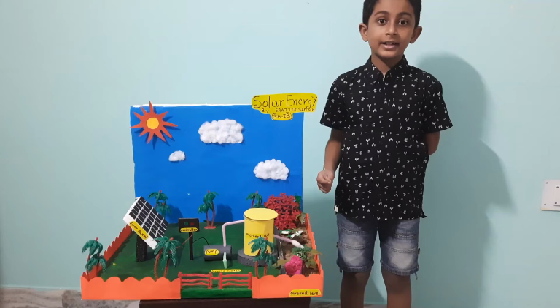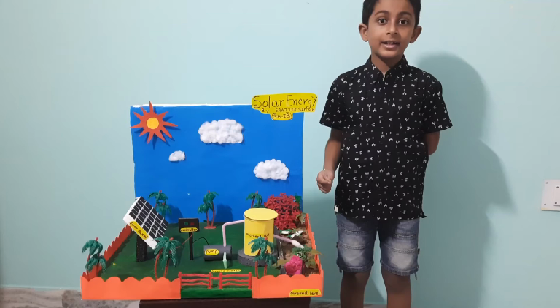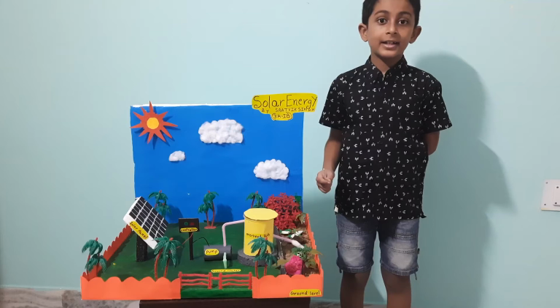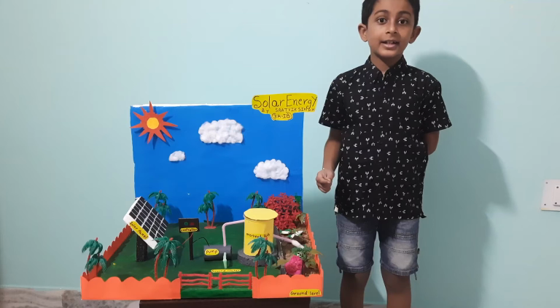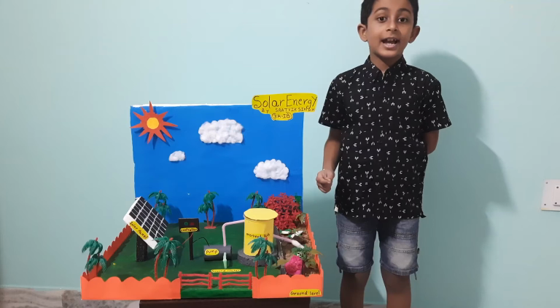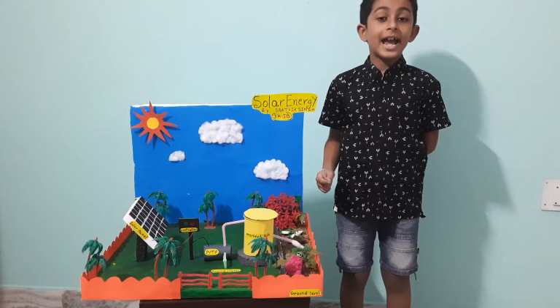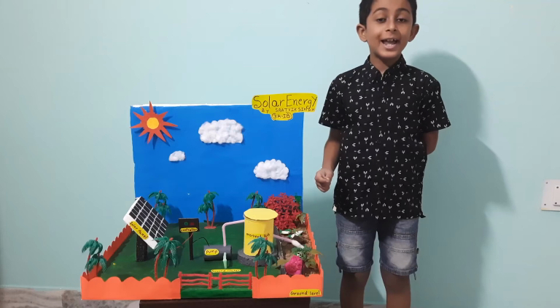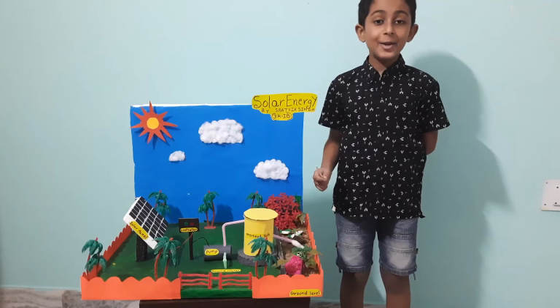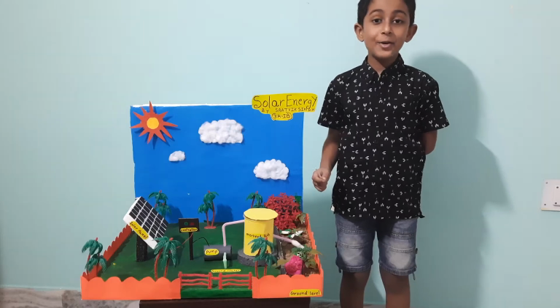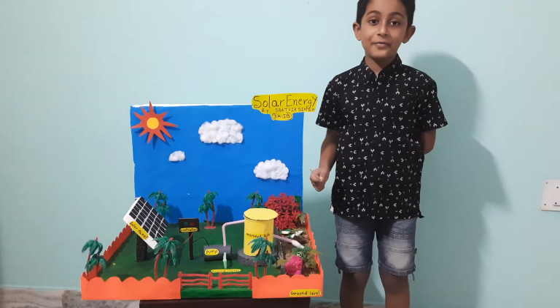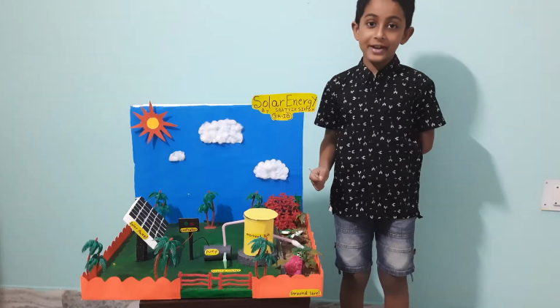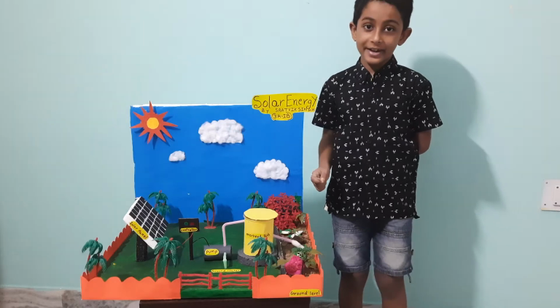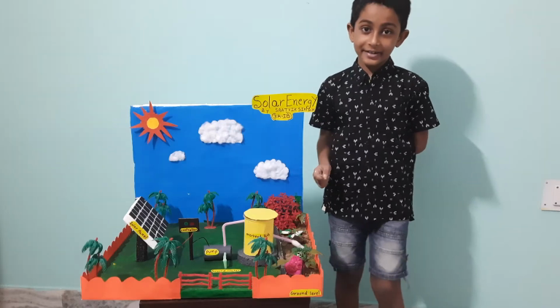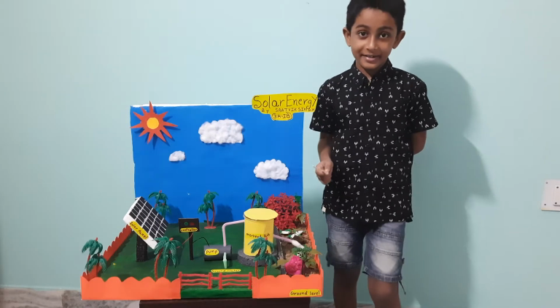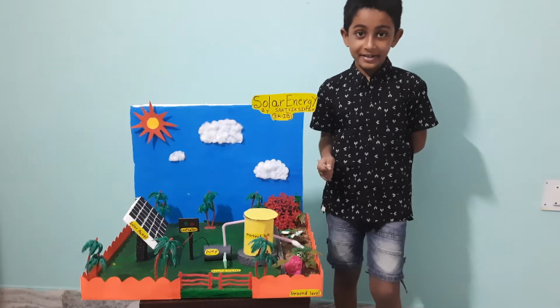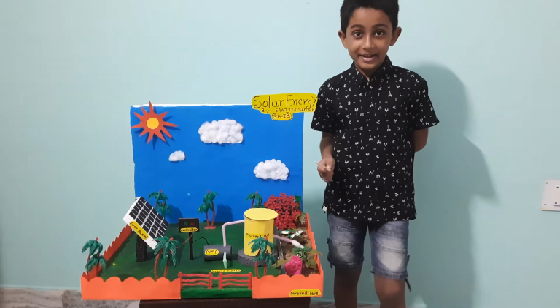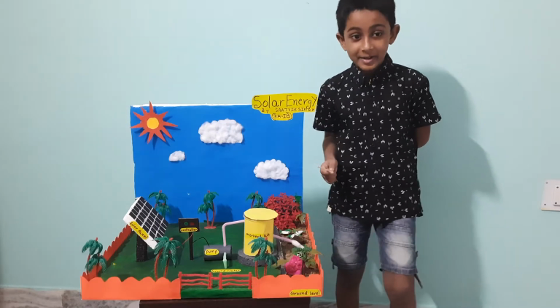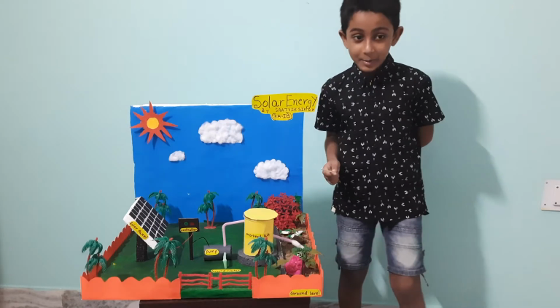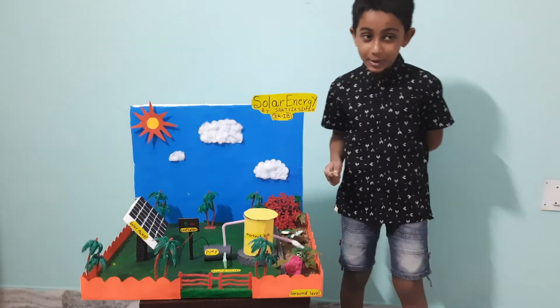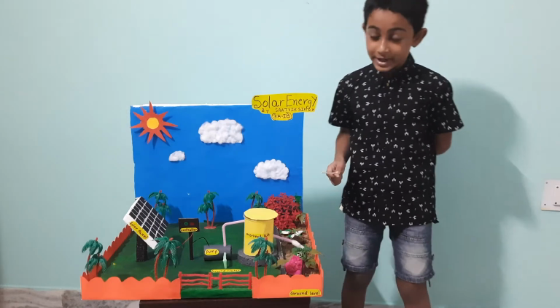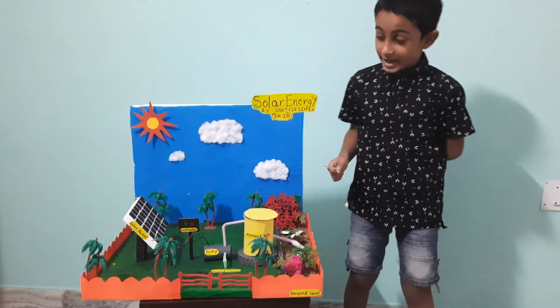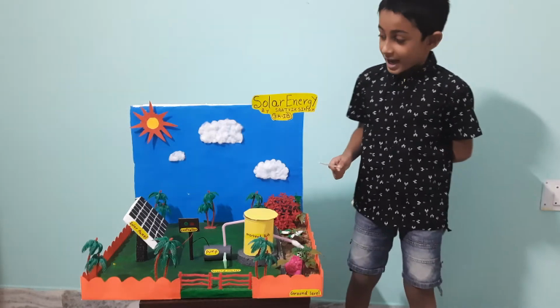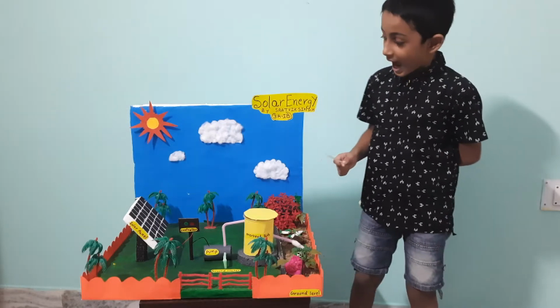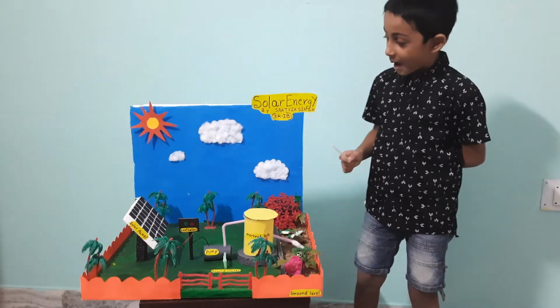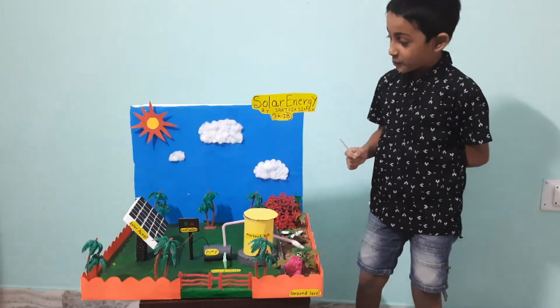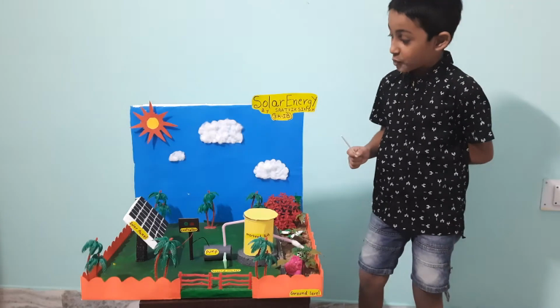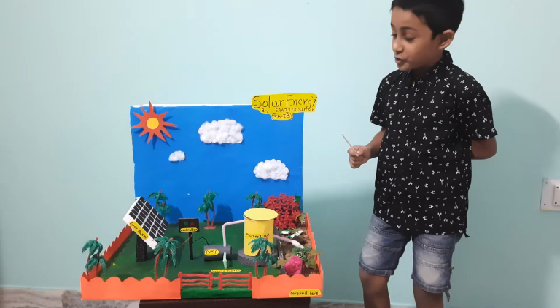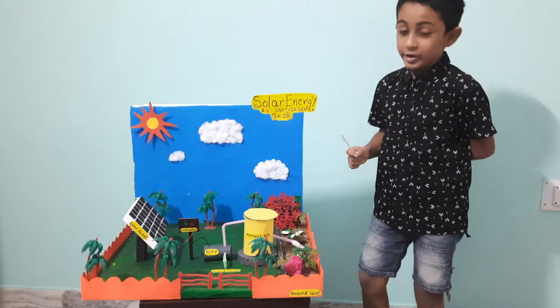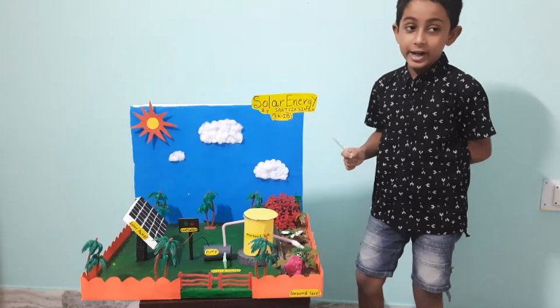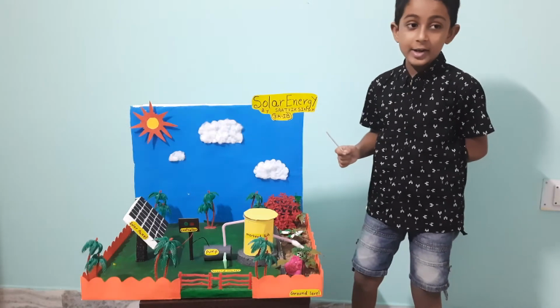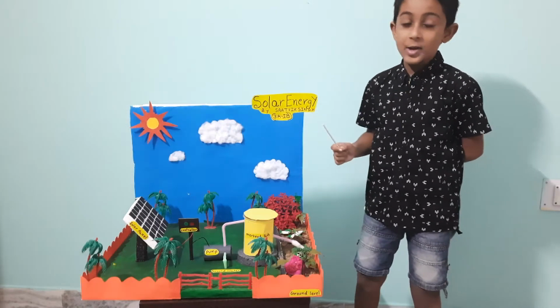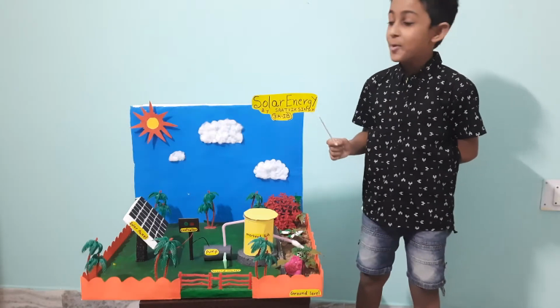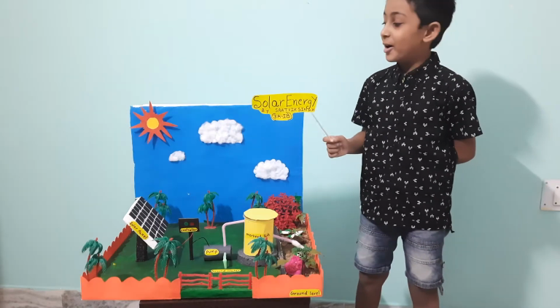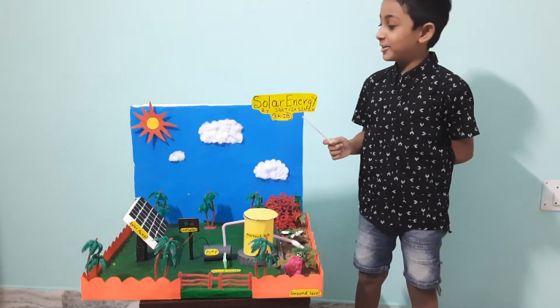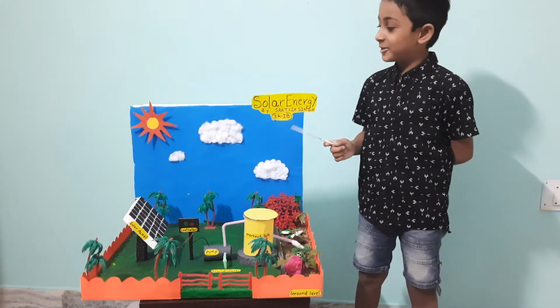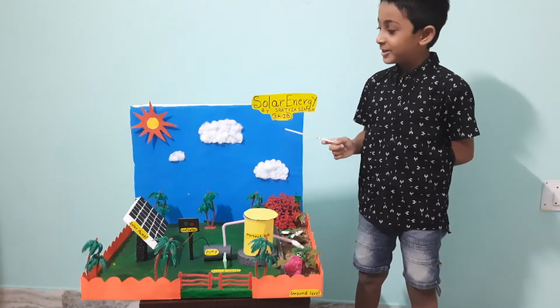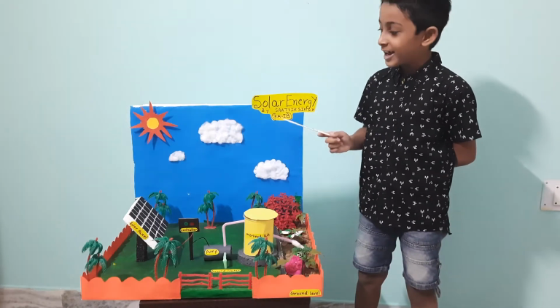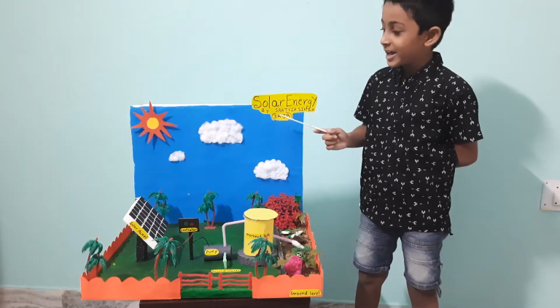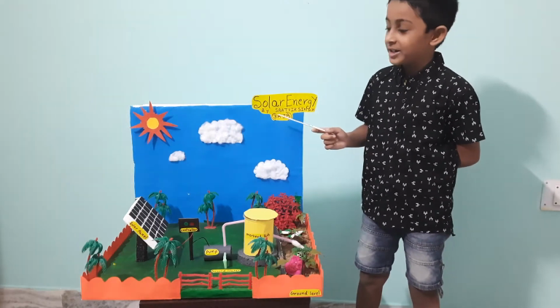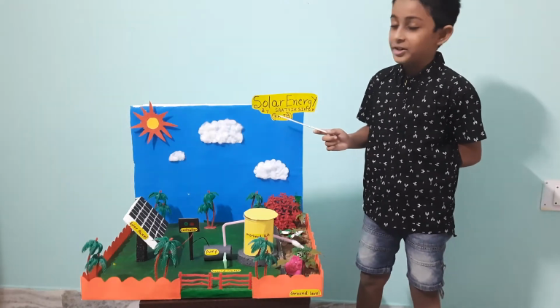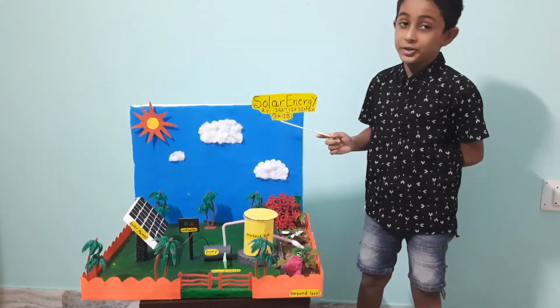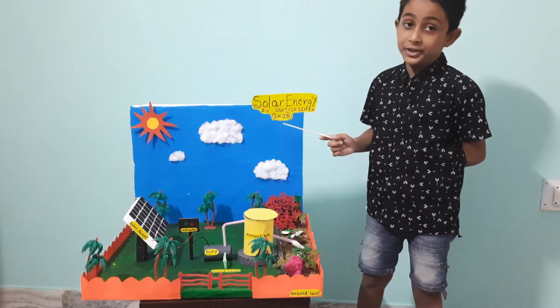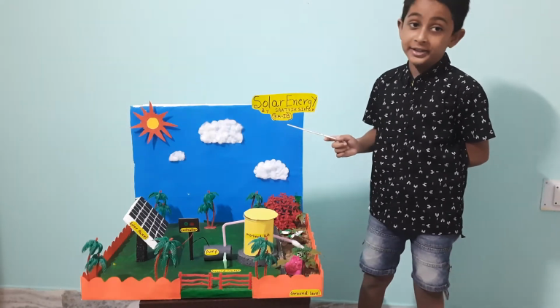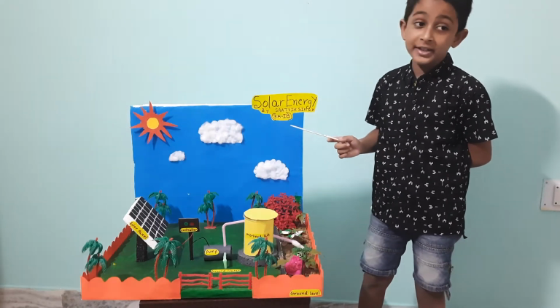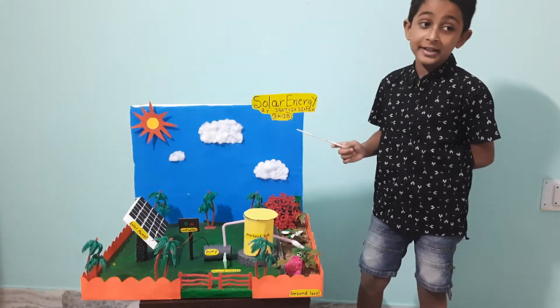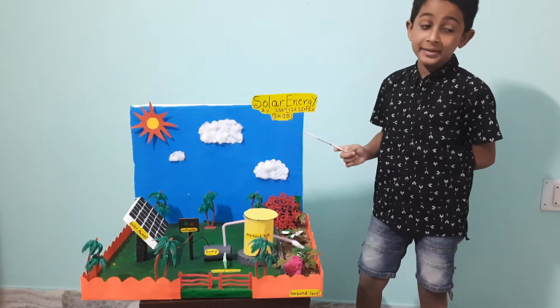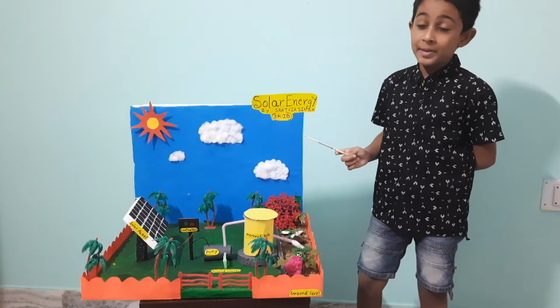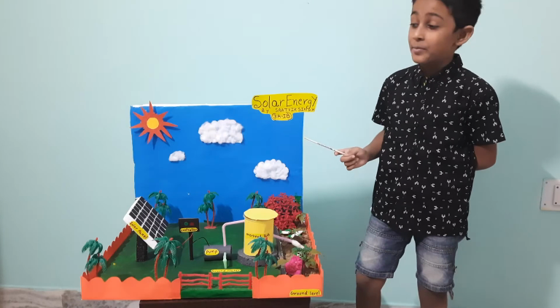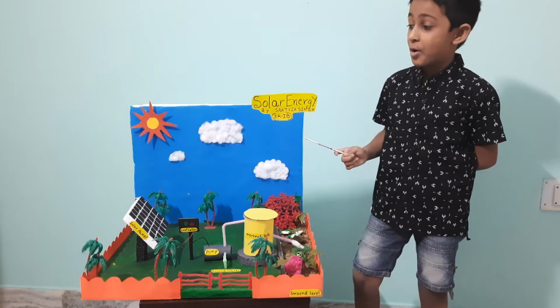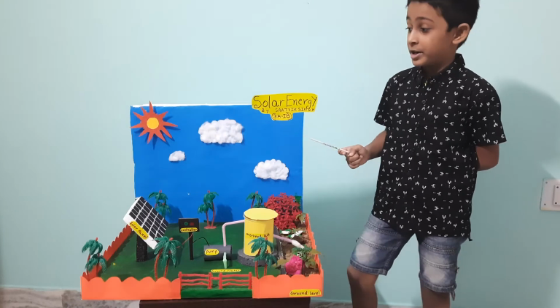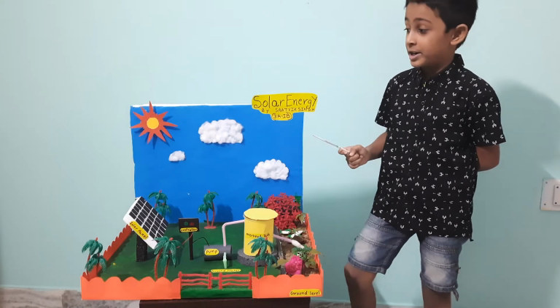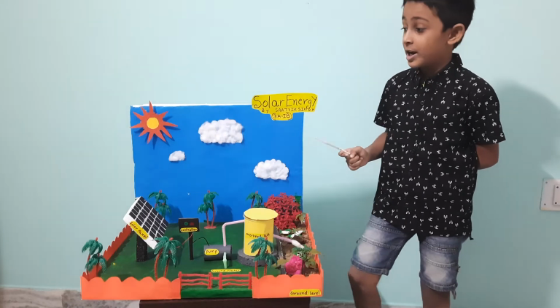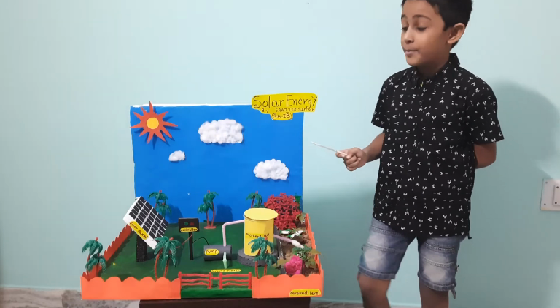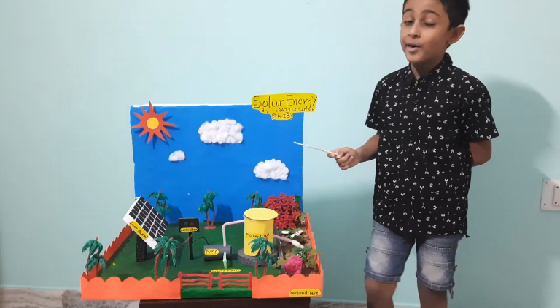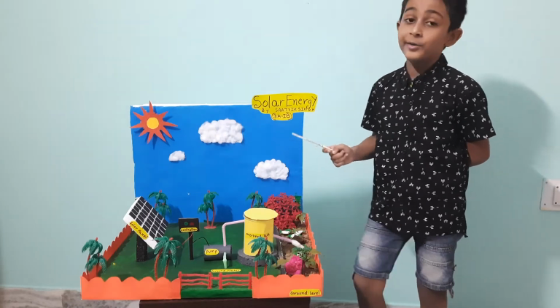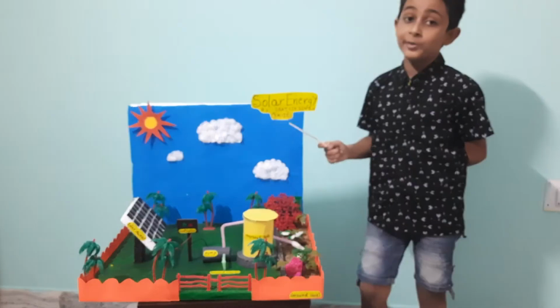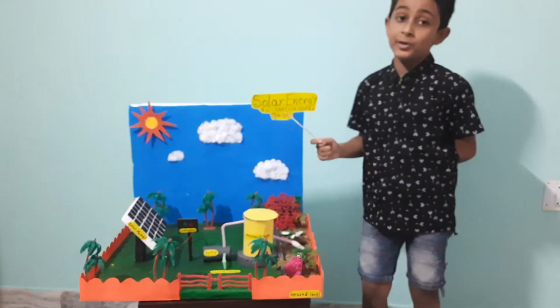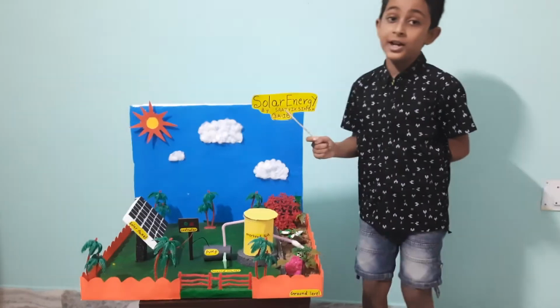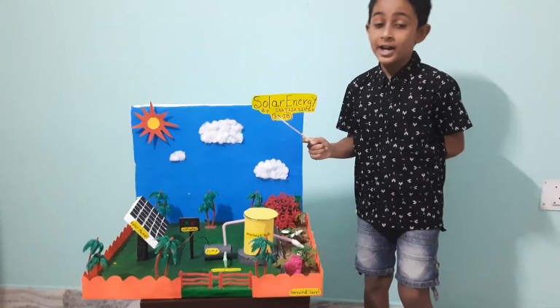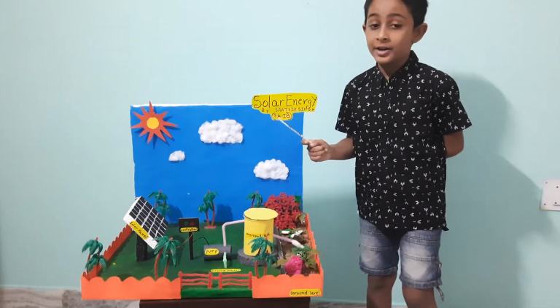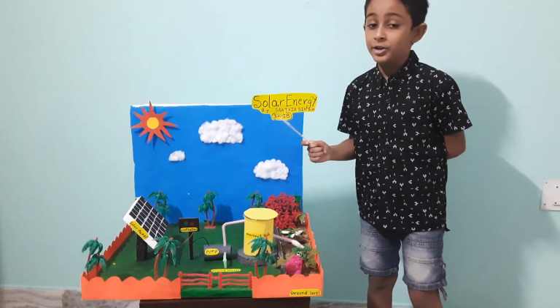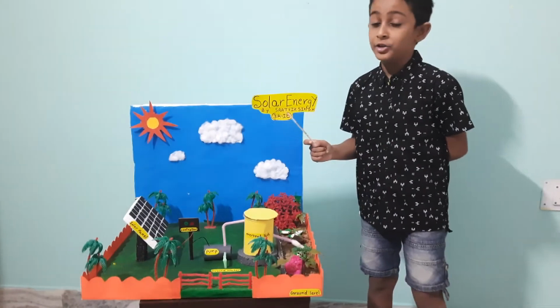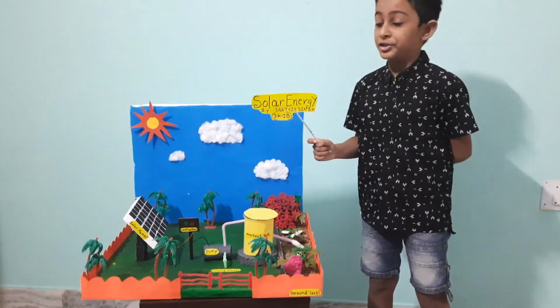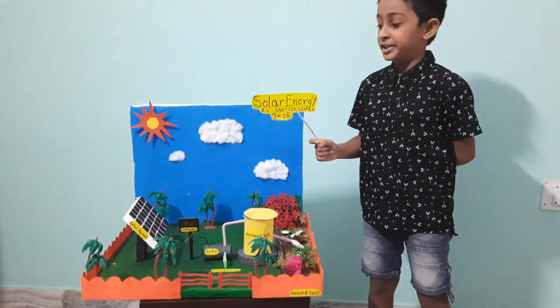Hello friends, today I am going to tell you about solar energy. This is my model about solar energy.